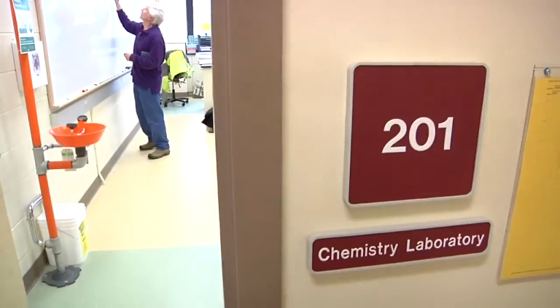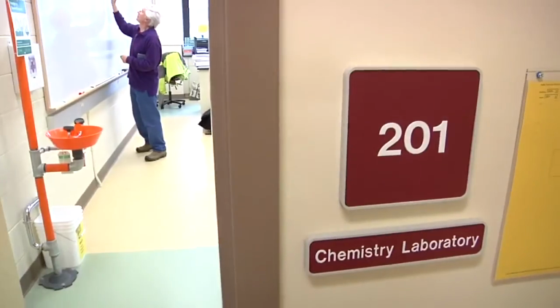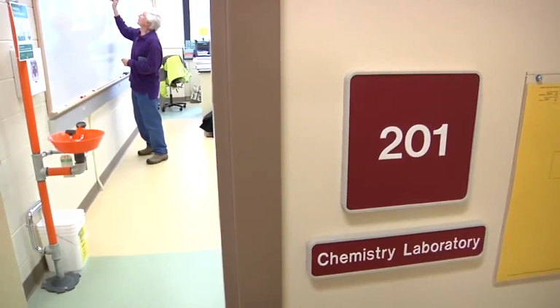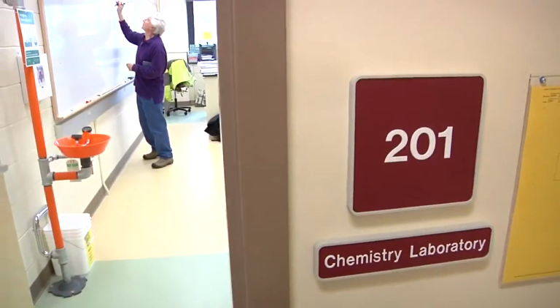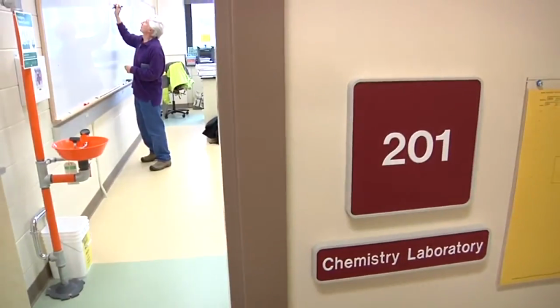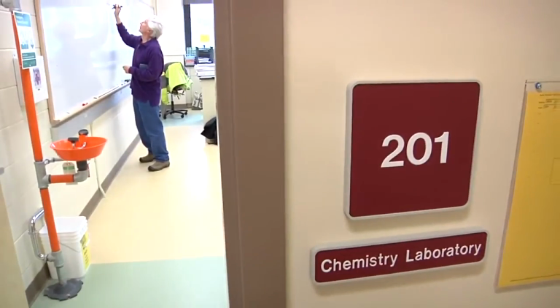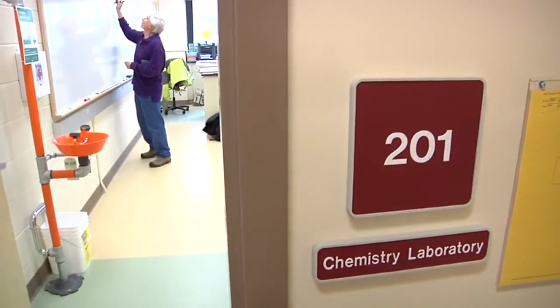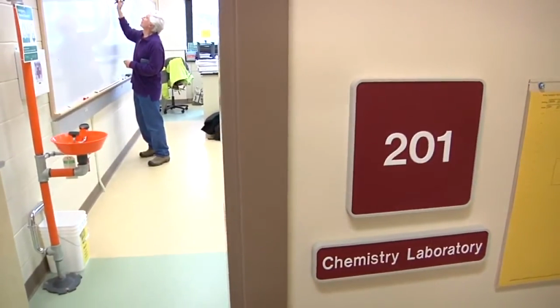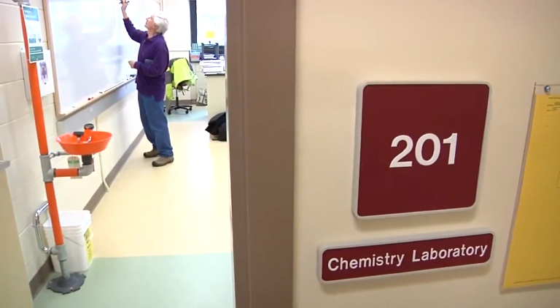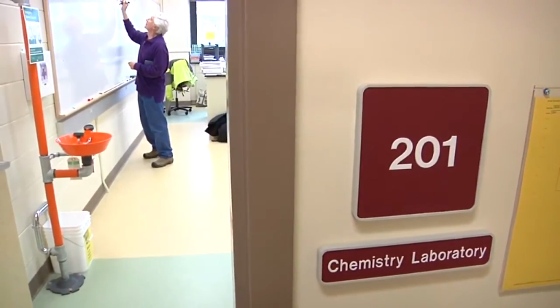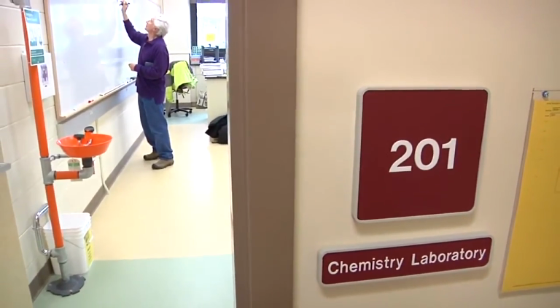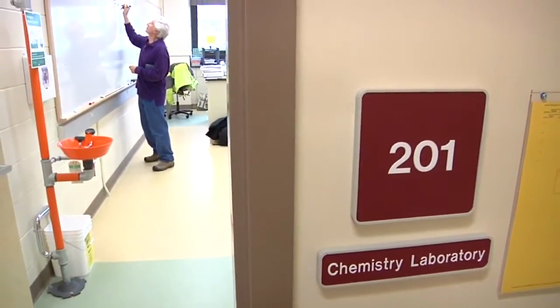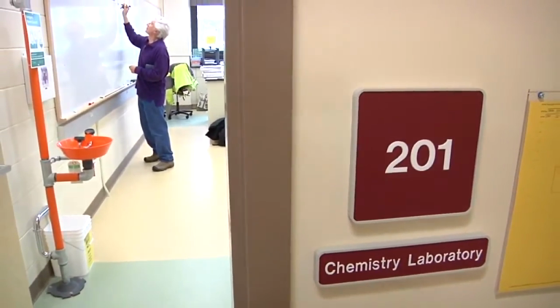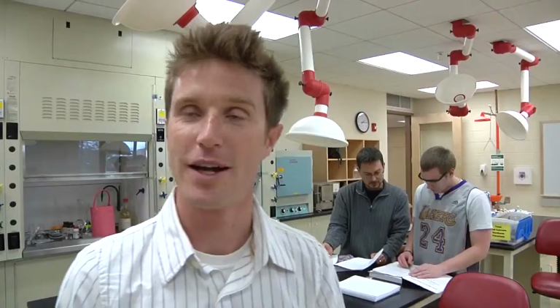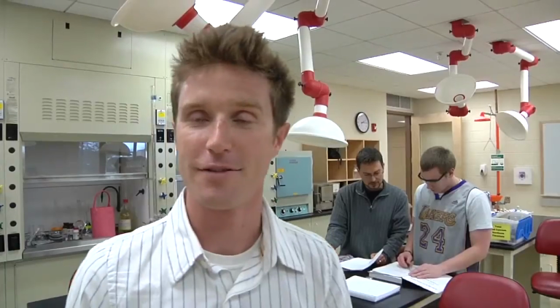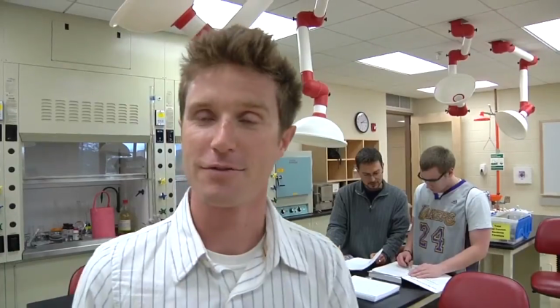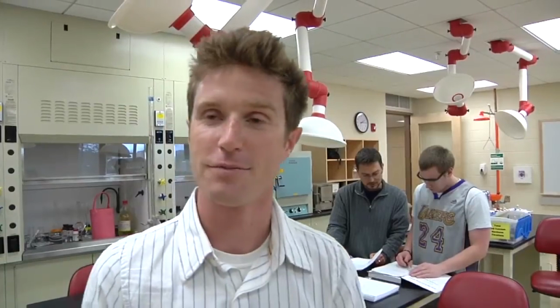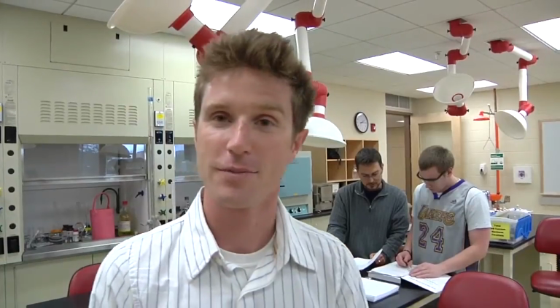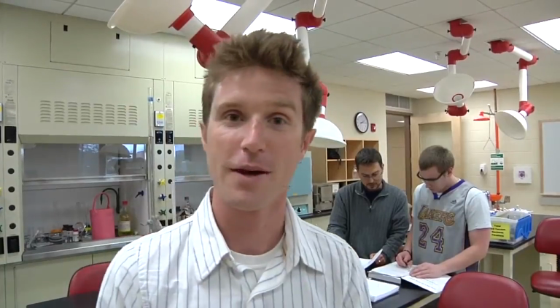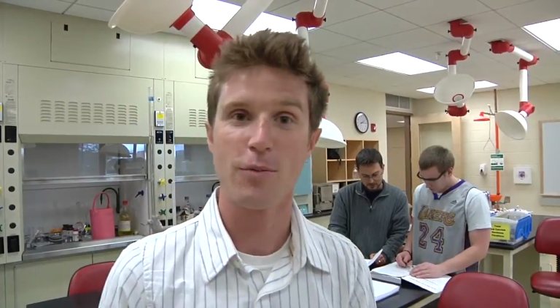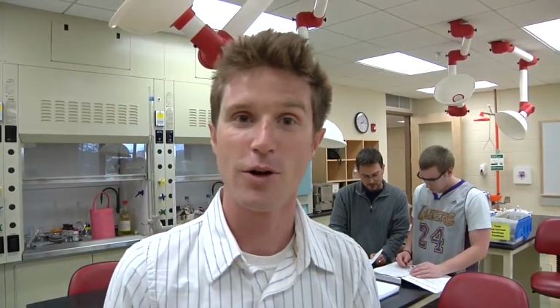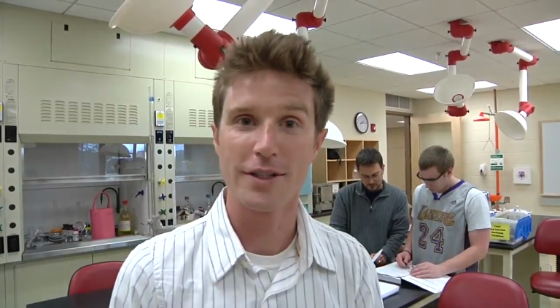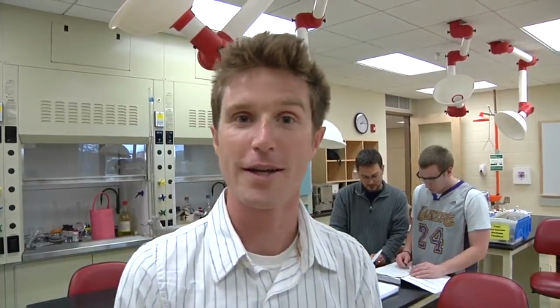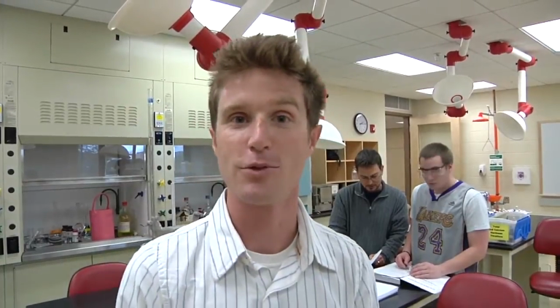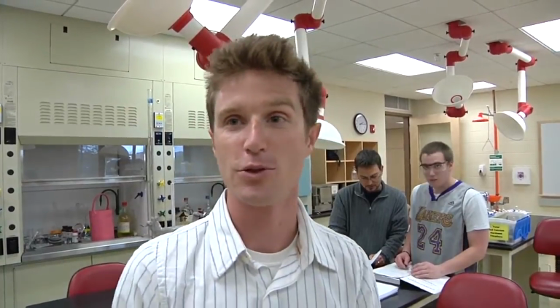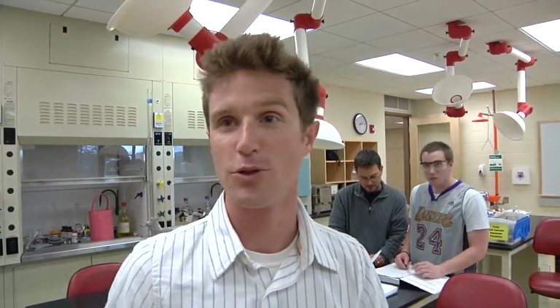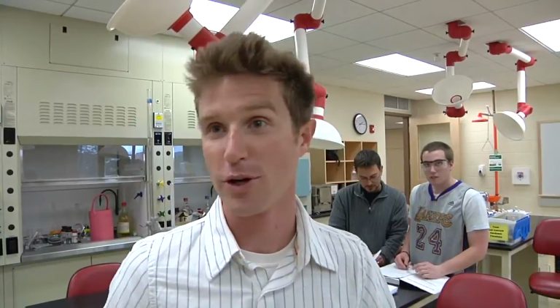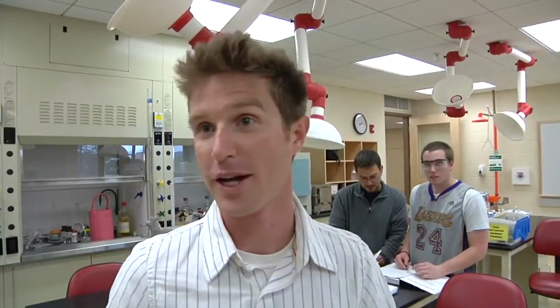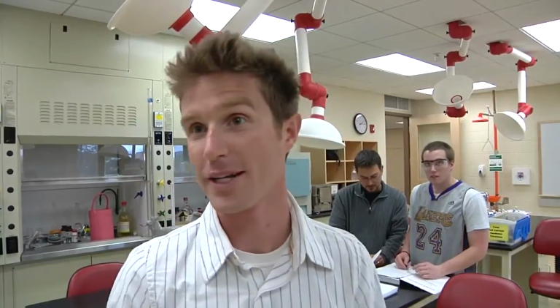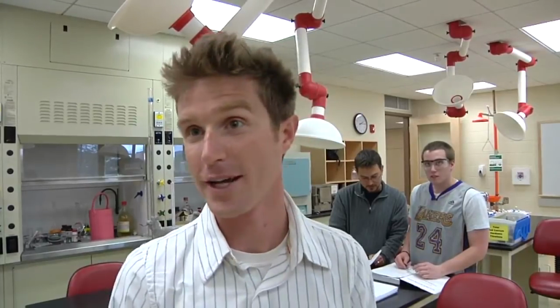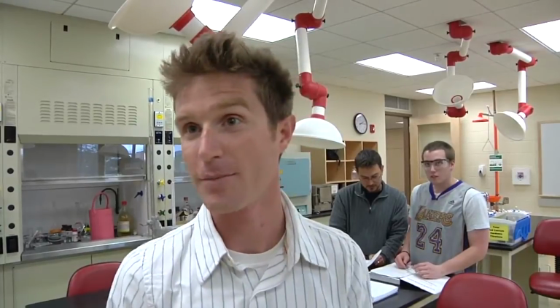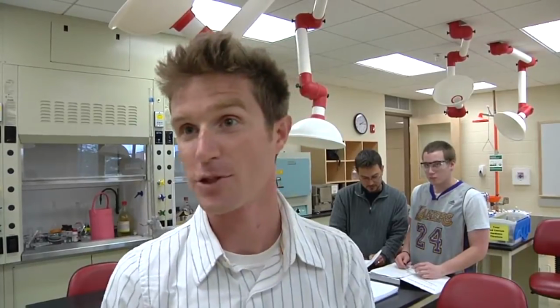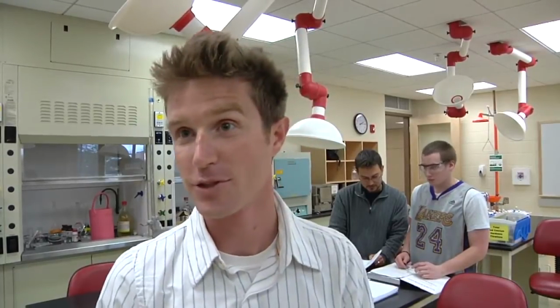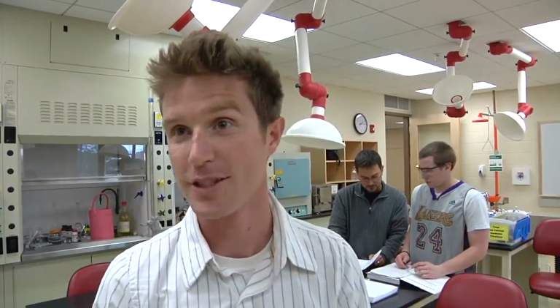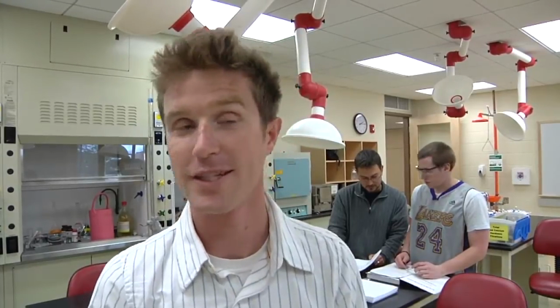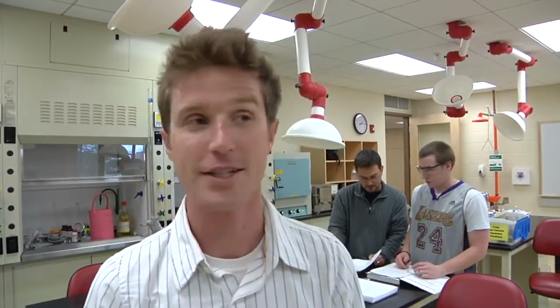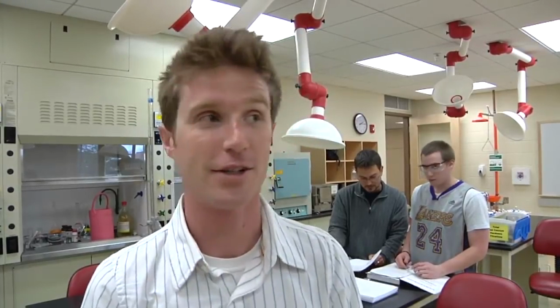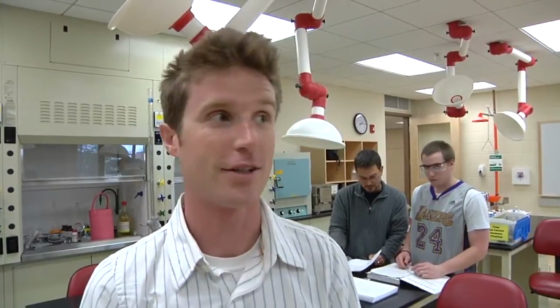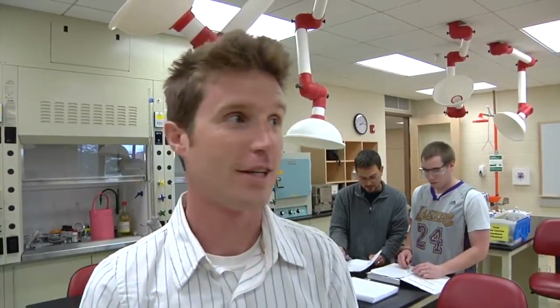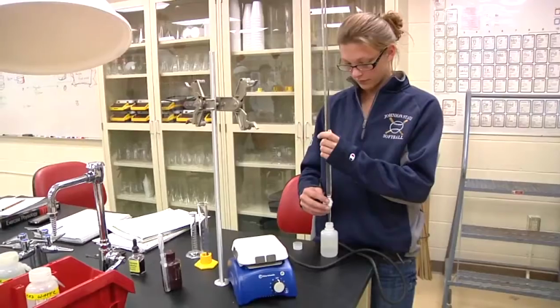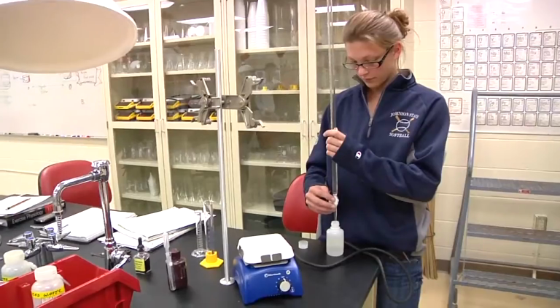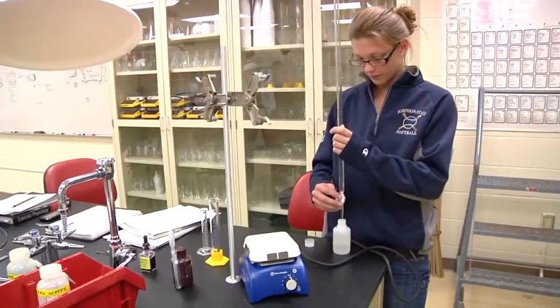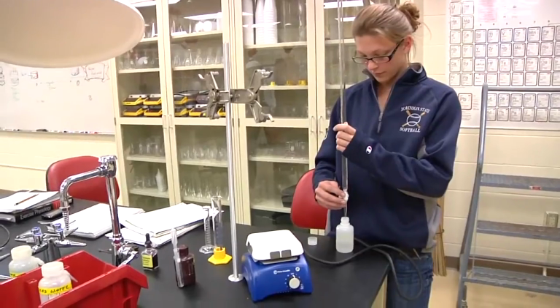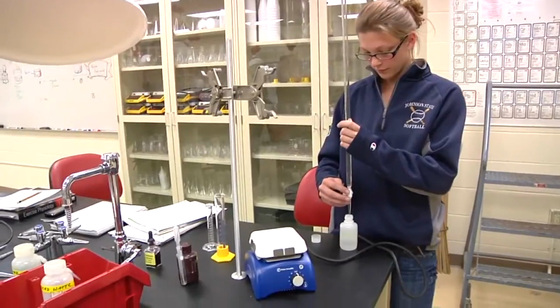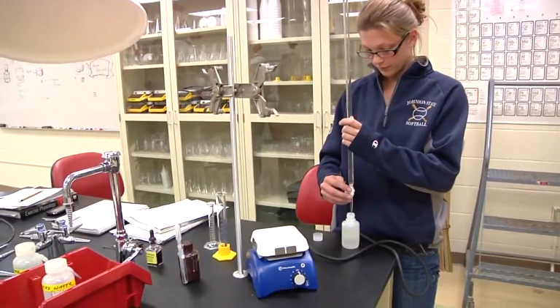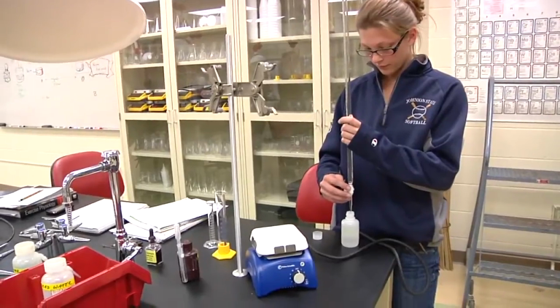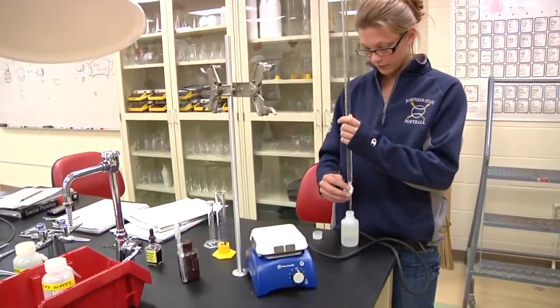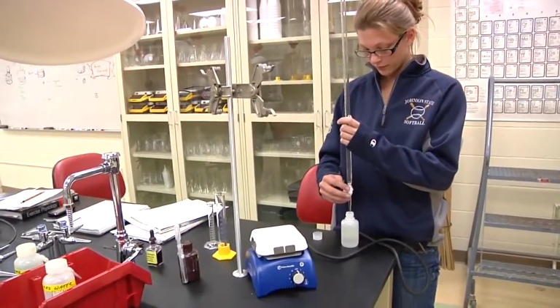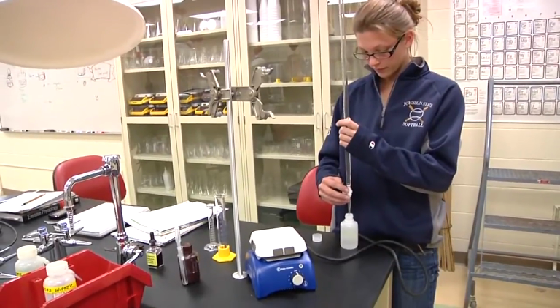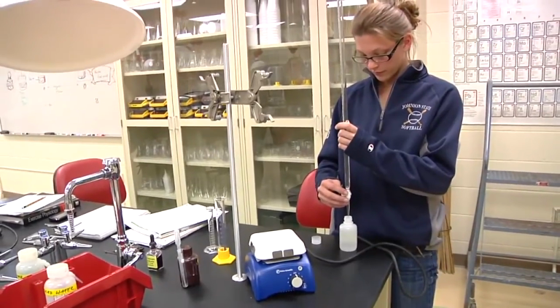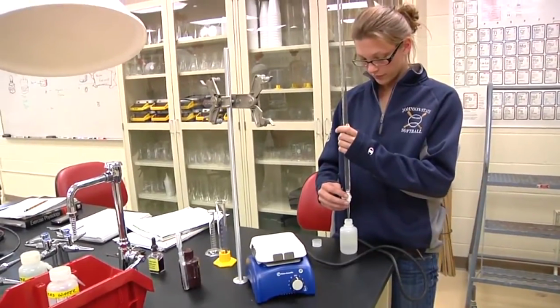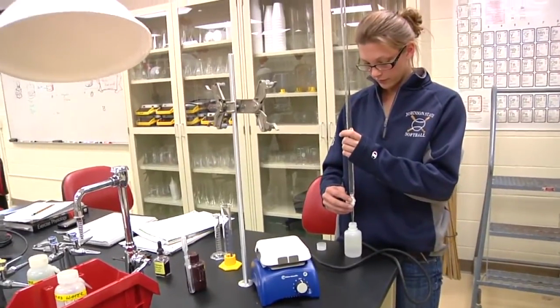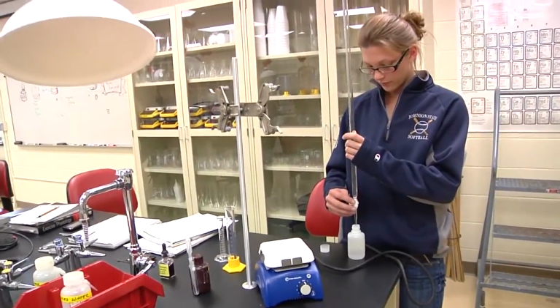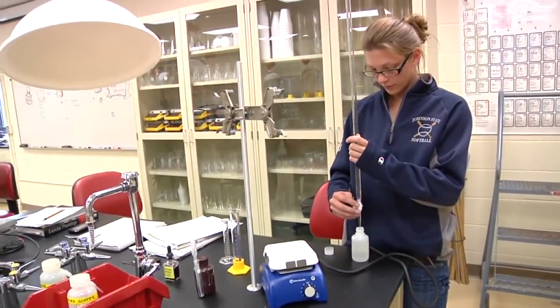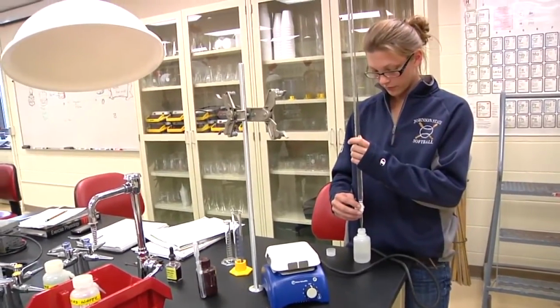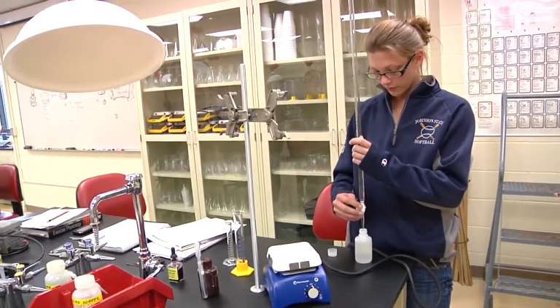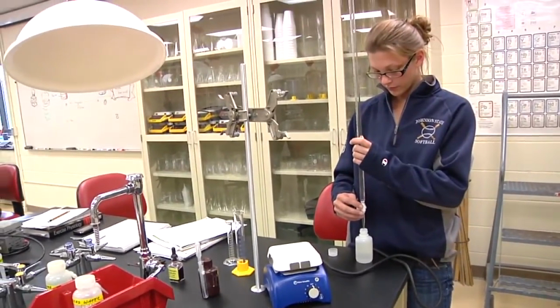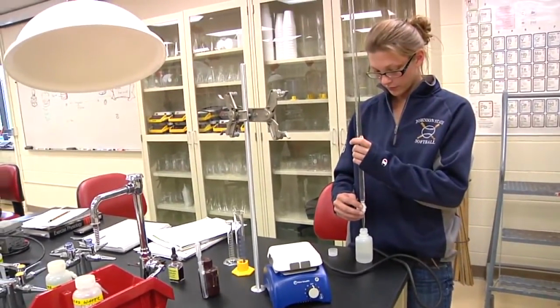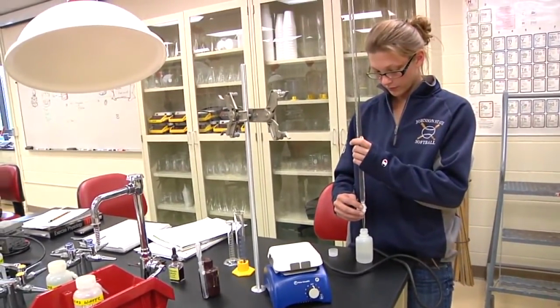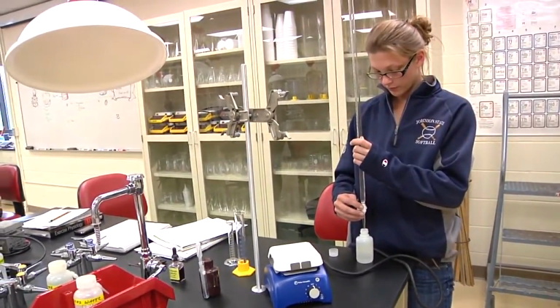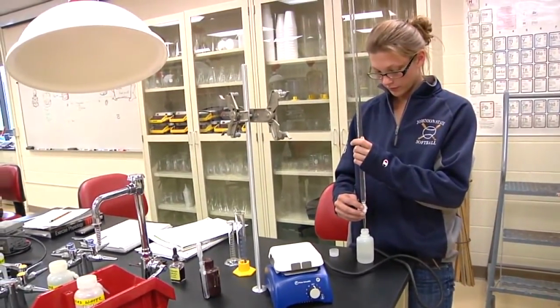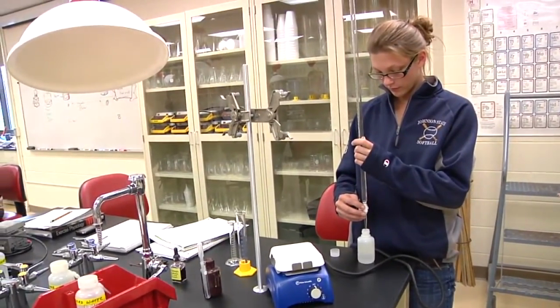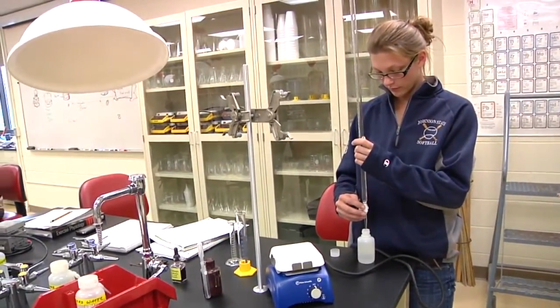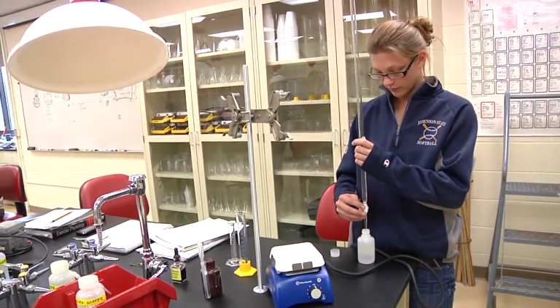This is a chemistry laboratory. You have Chem 1, Chem 2, and organic chemistry in here. This is a Chem 2 class right now — they're working on titration.